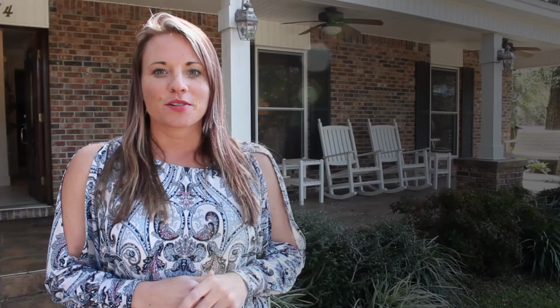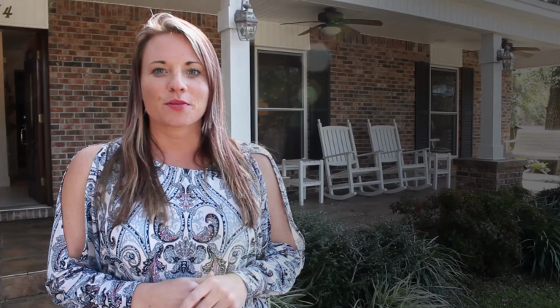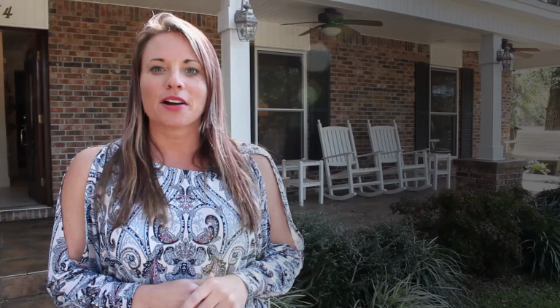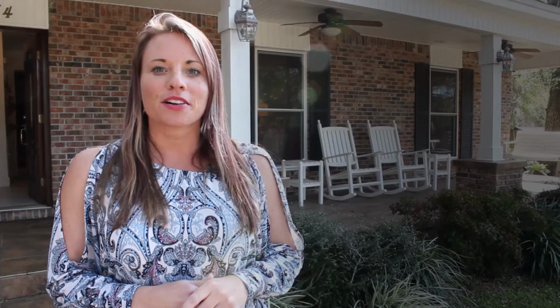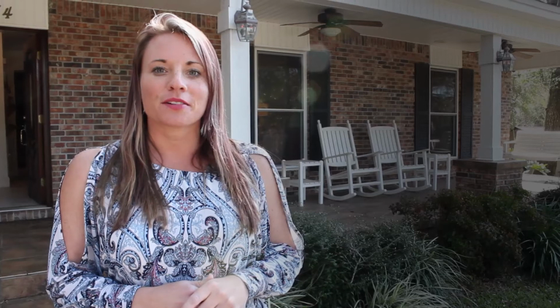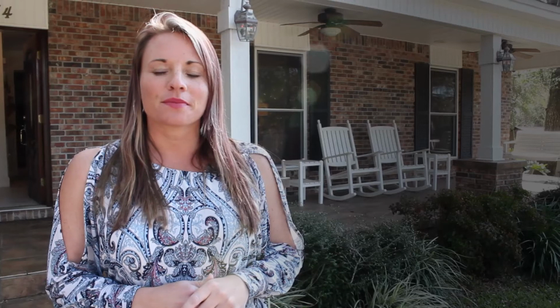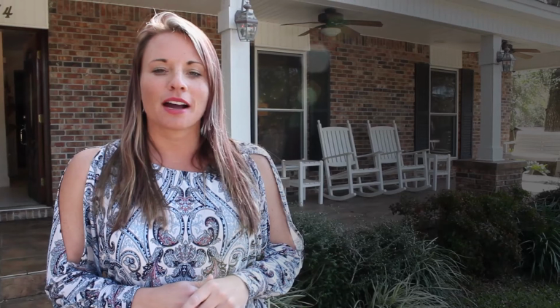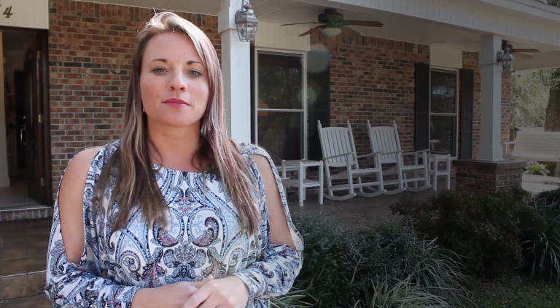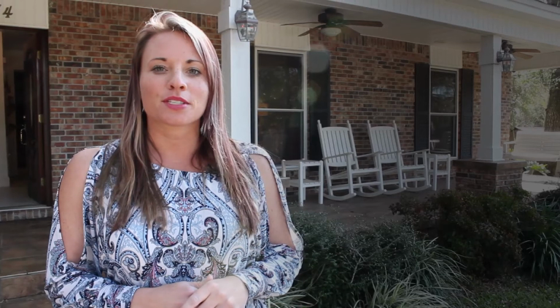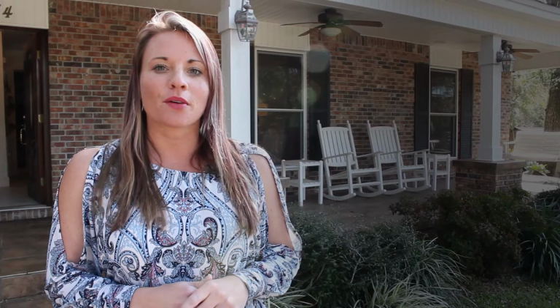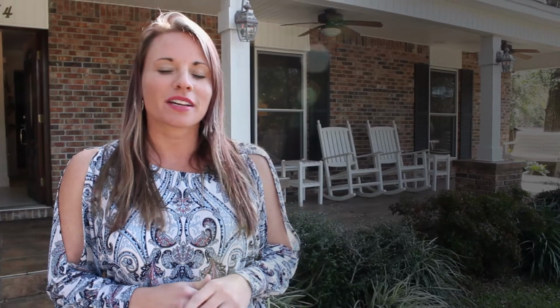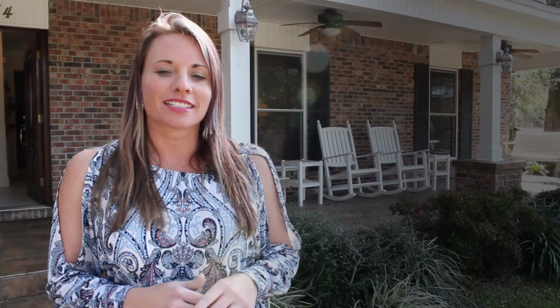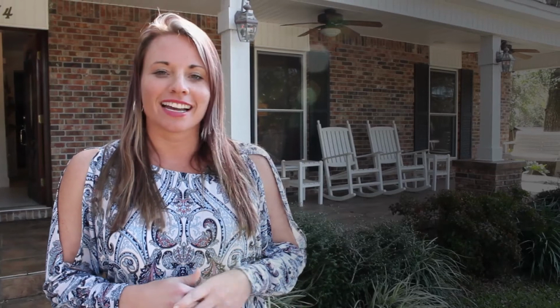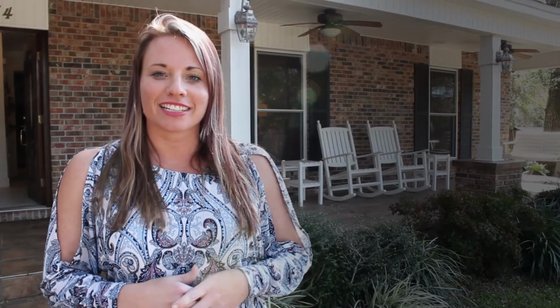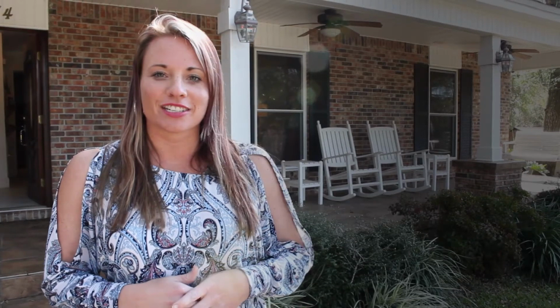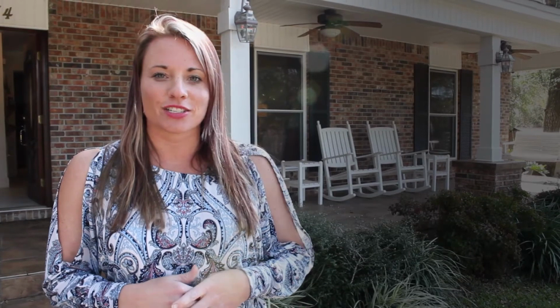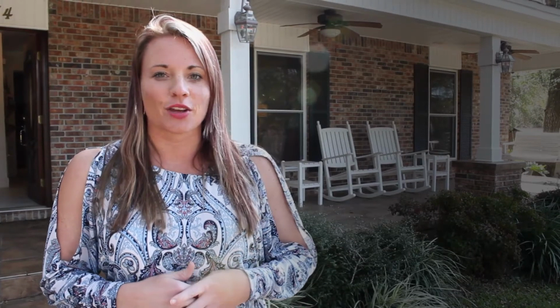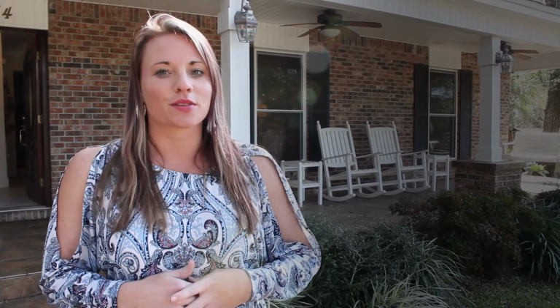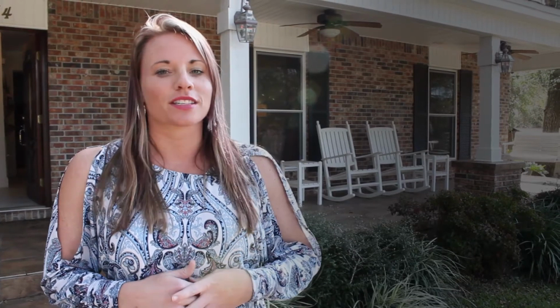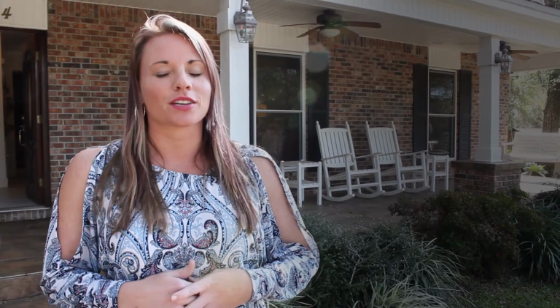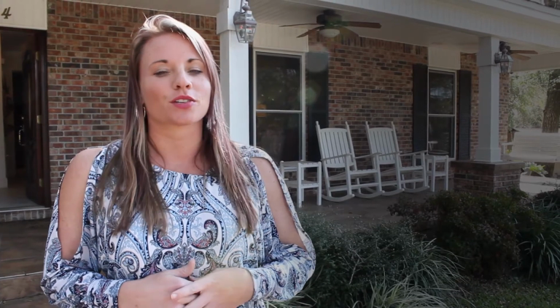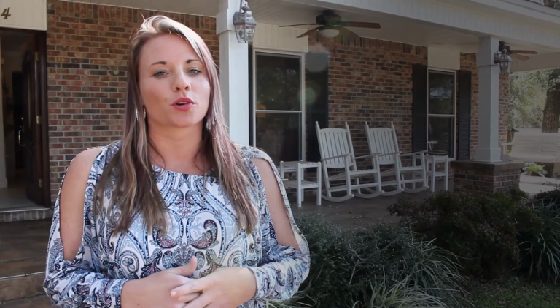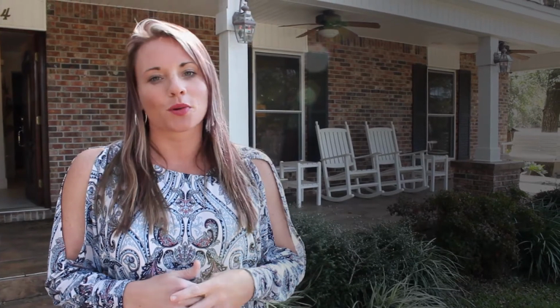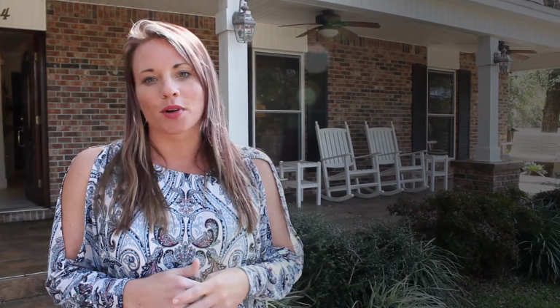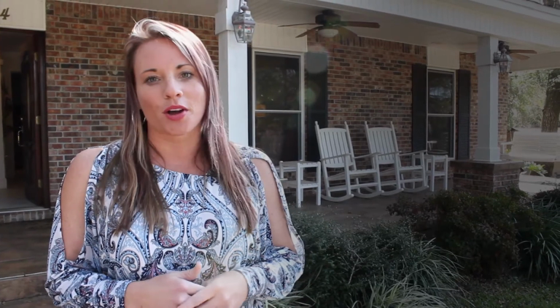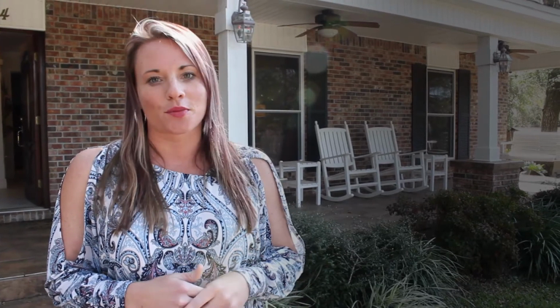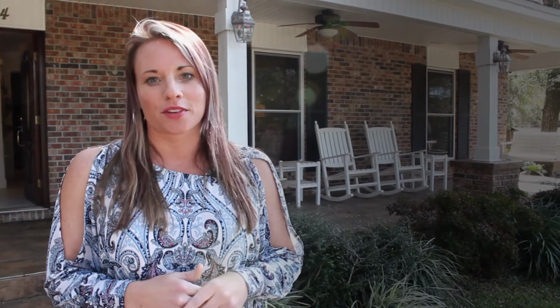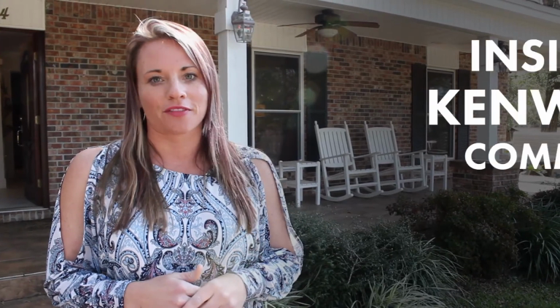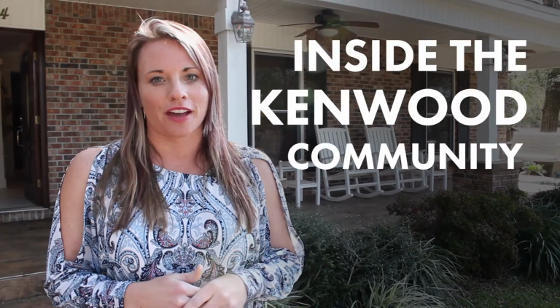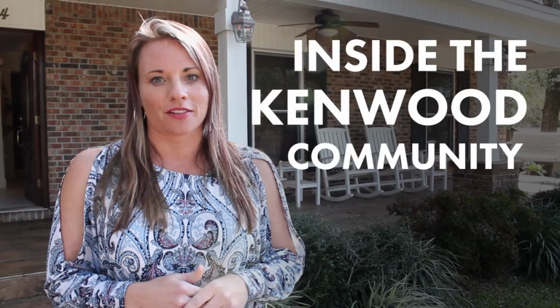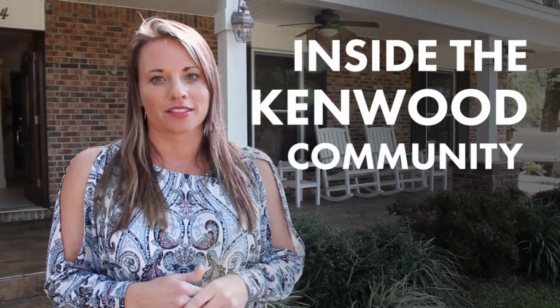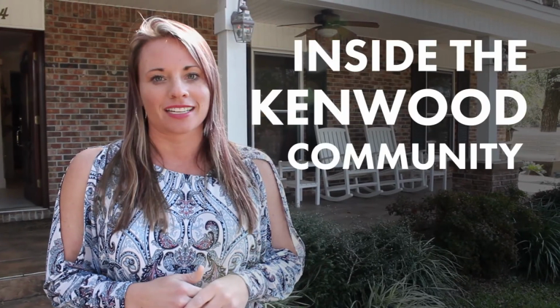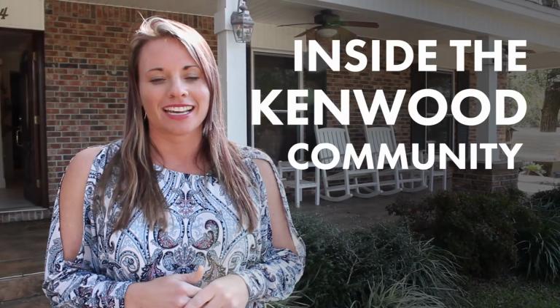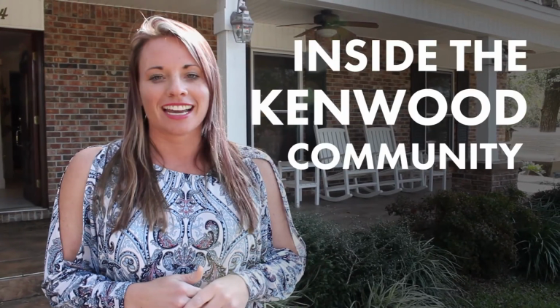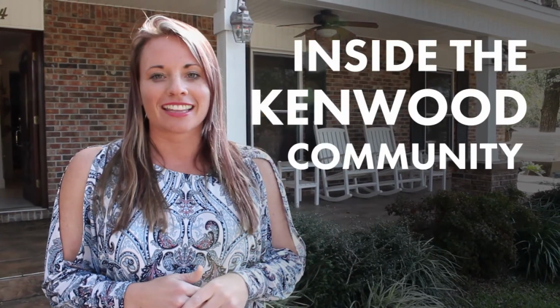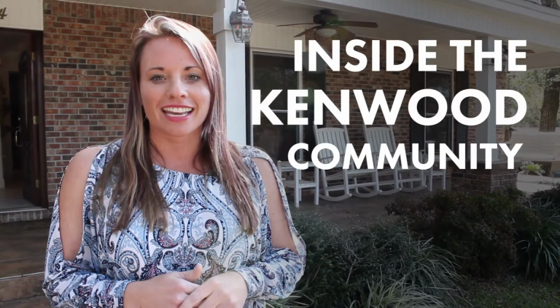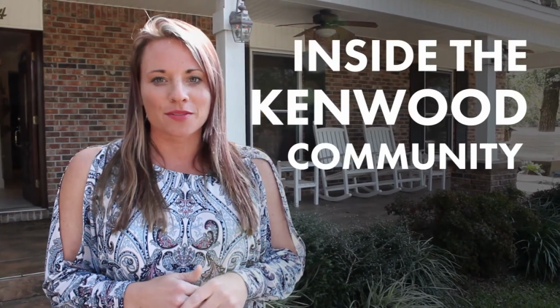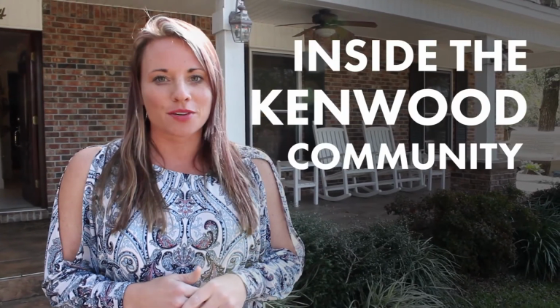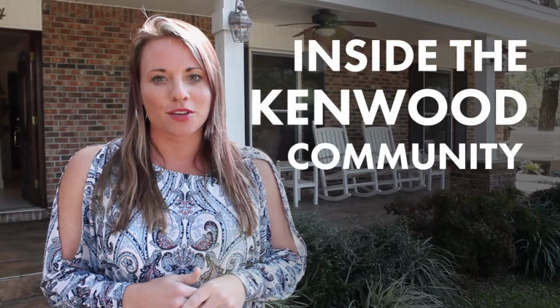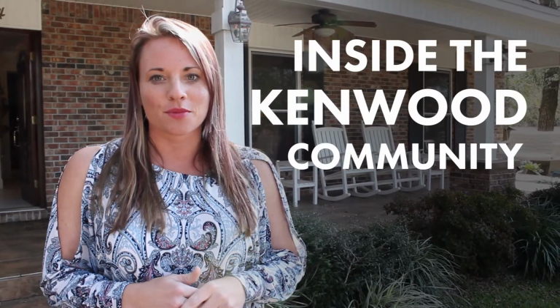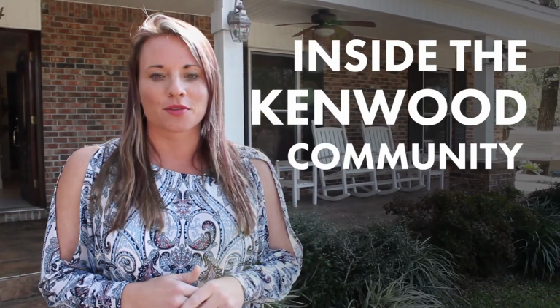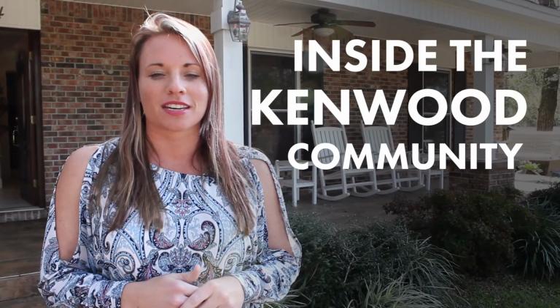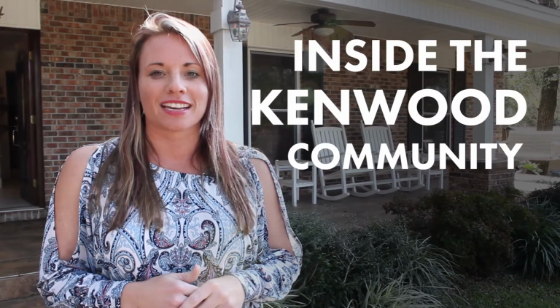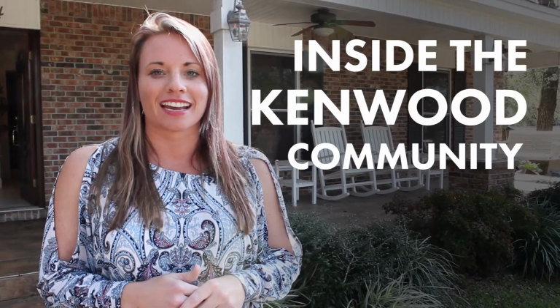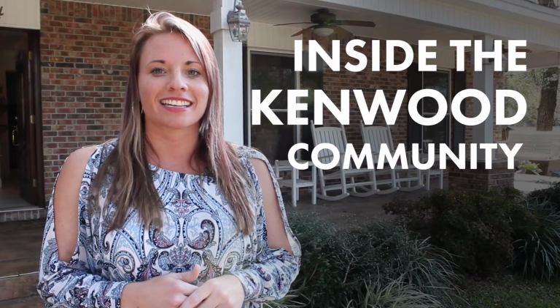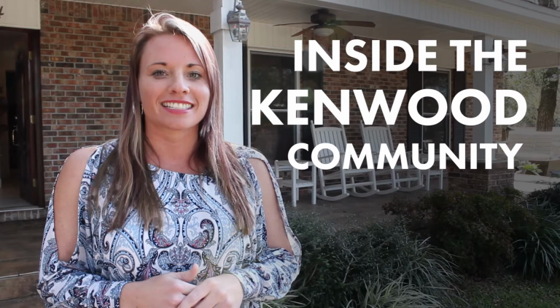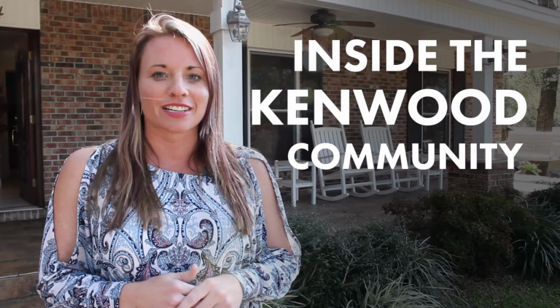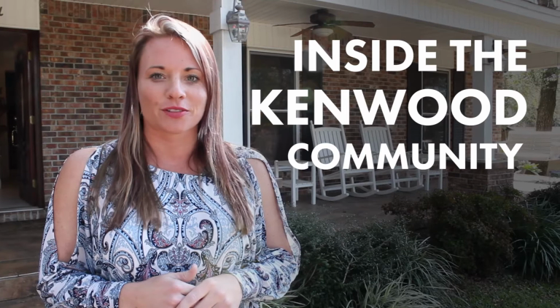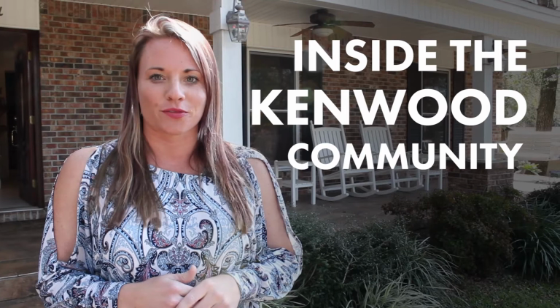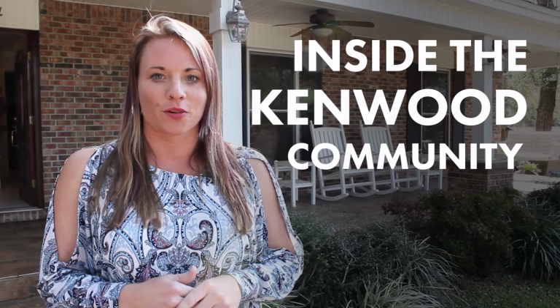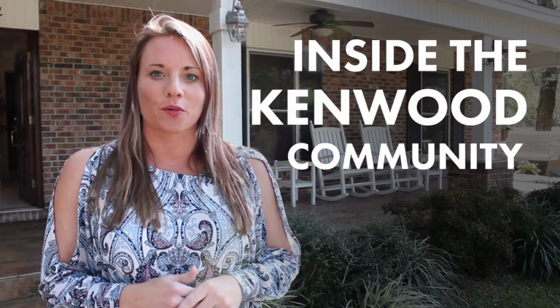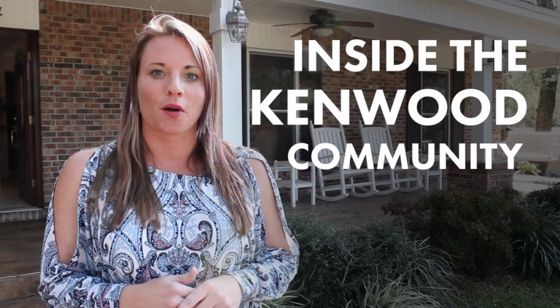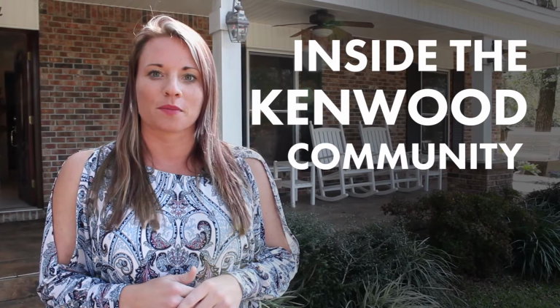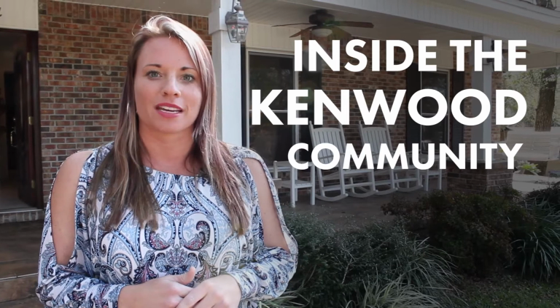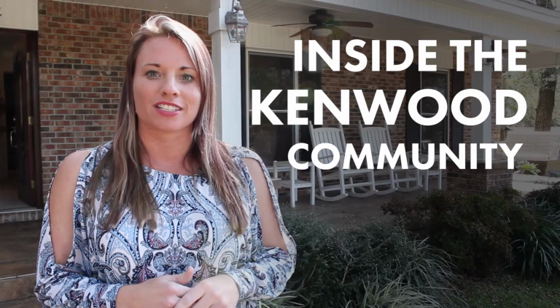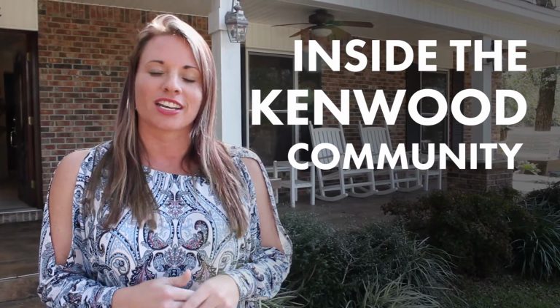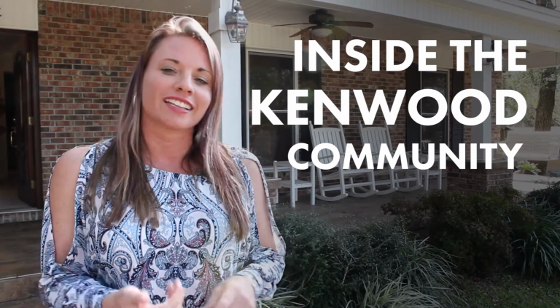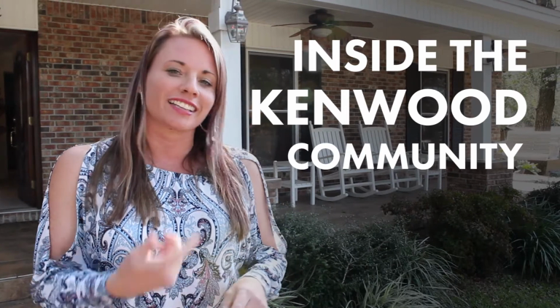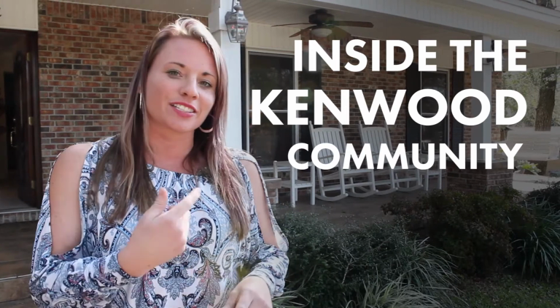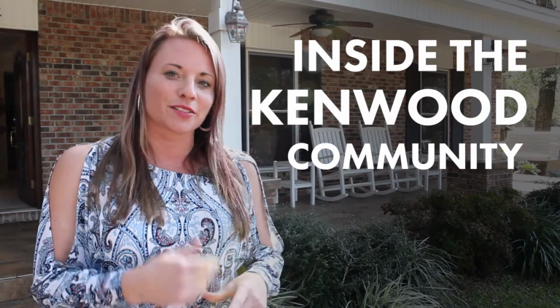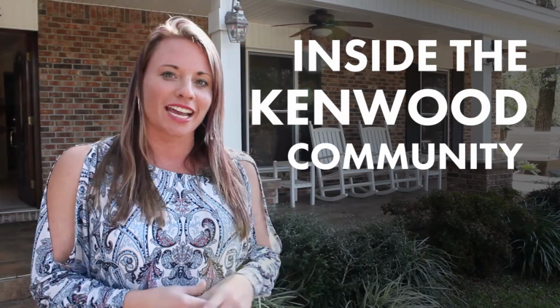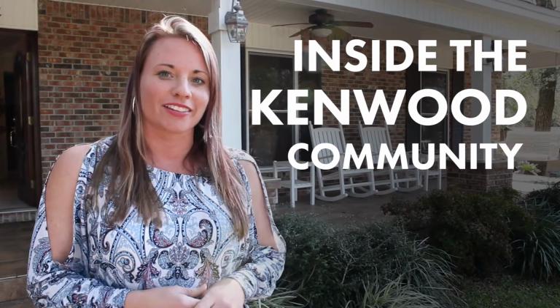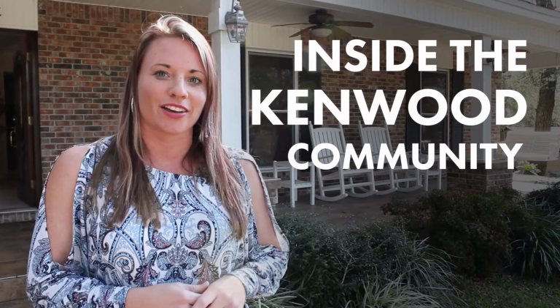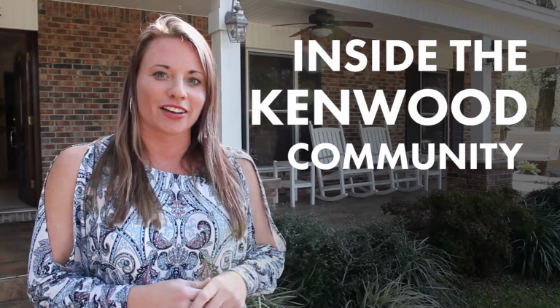Welcome. I'm so excited to show you this adorable home we found in the Kenwood community in central Fort Walton Beach. Let's go take a look.